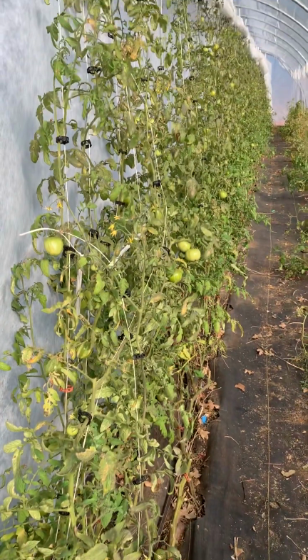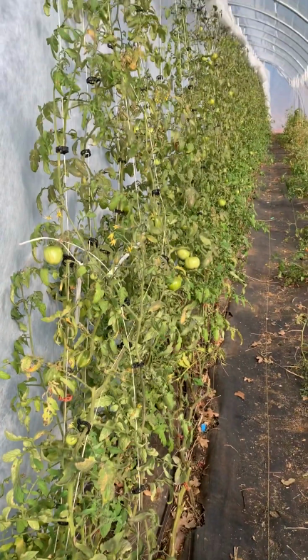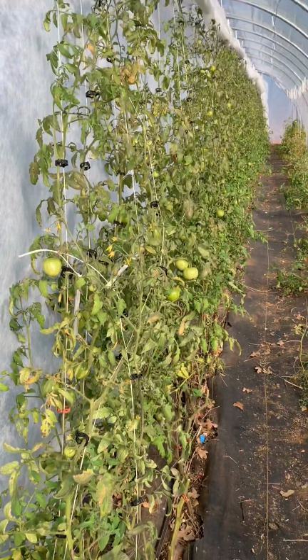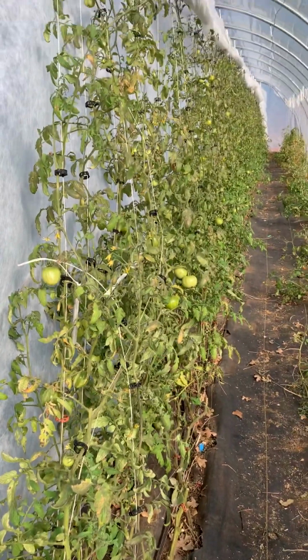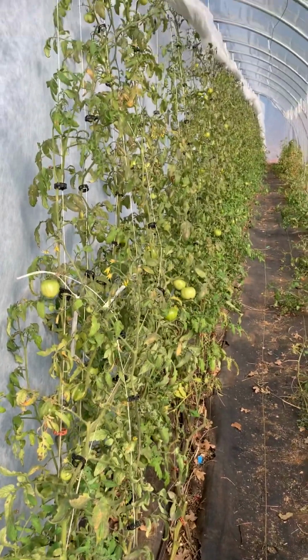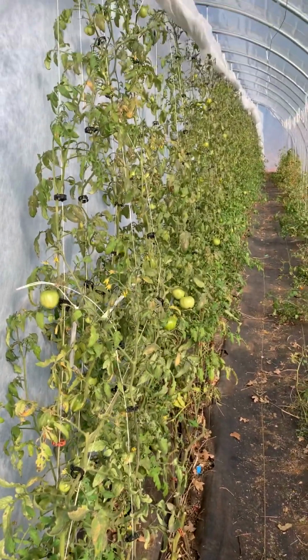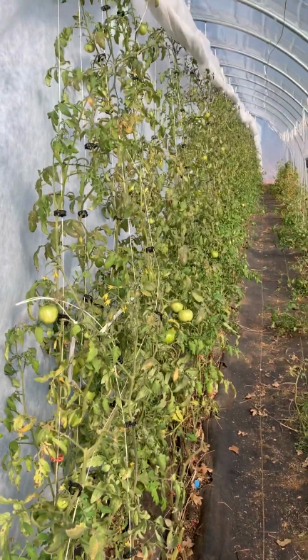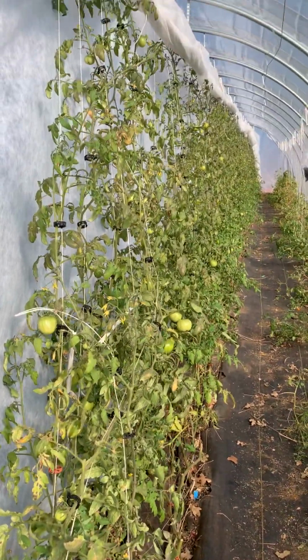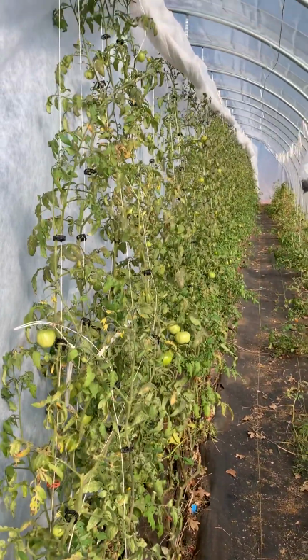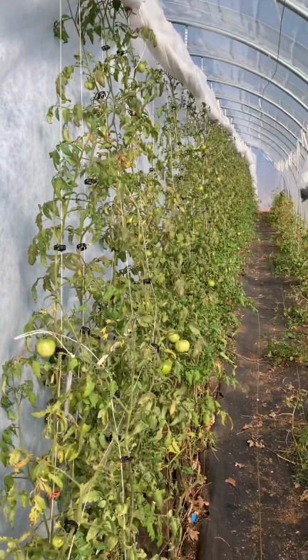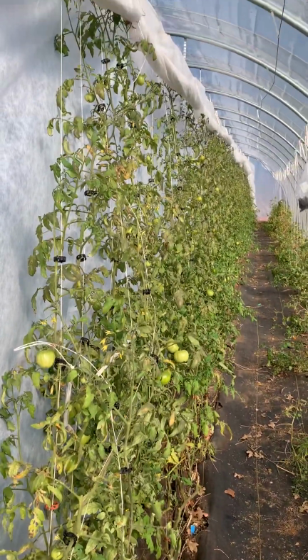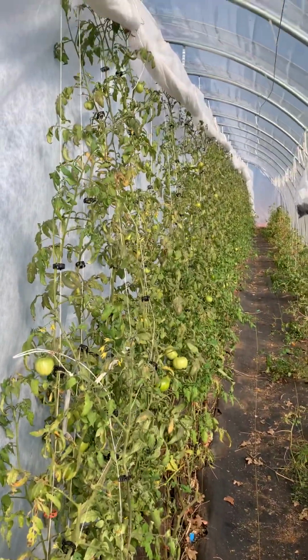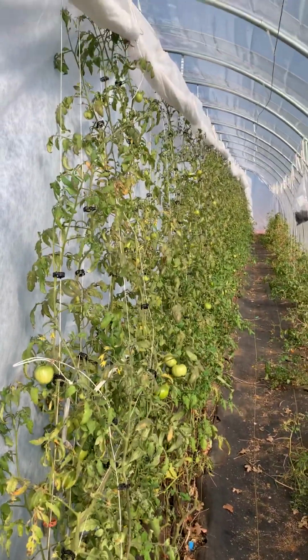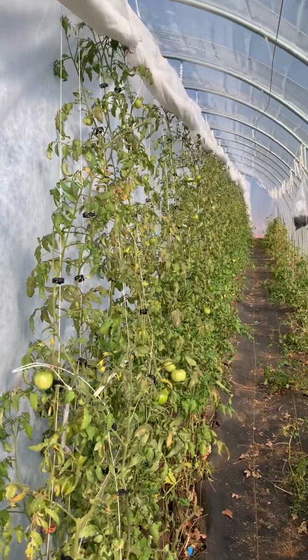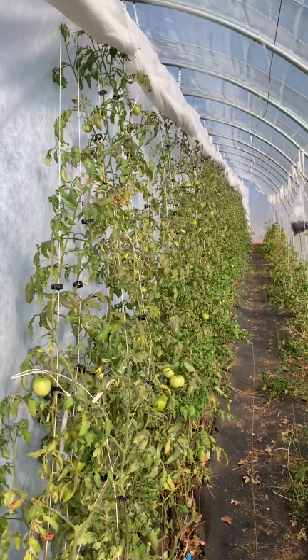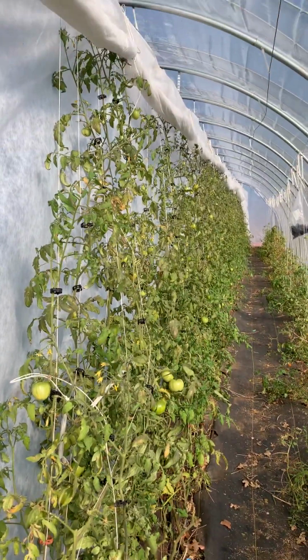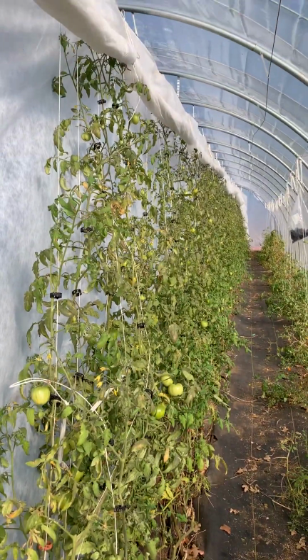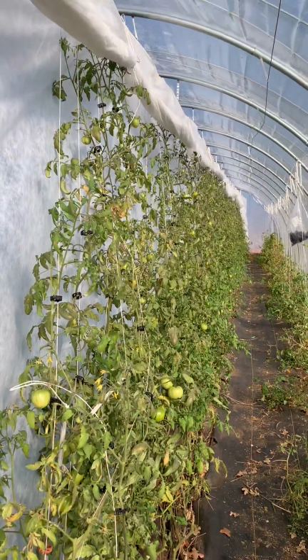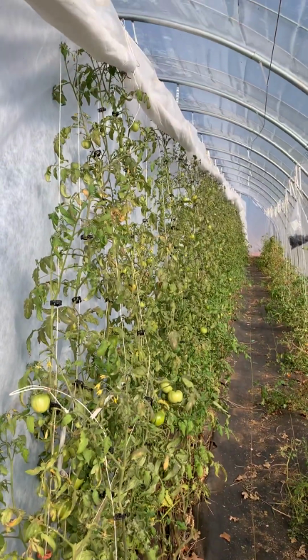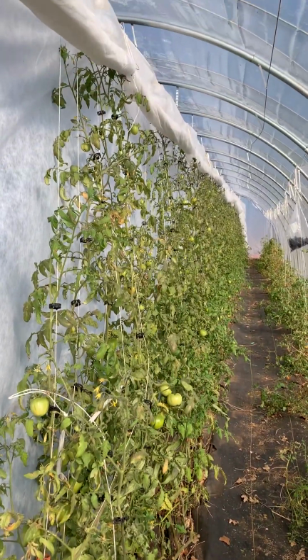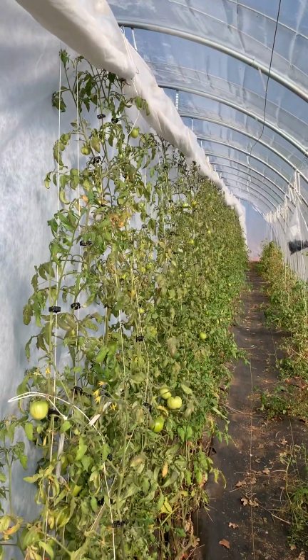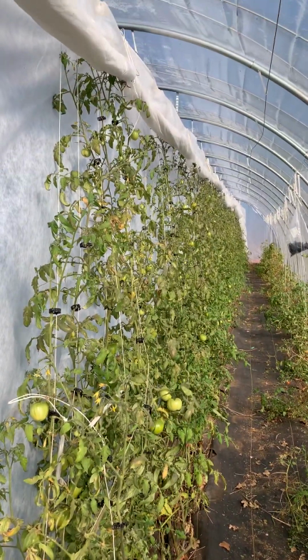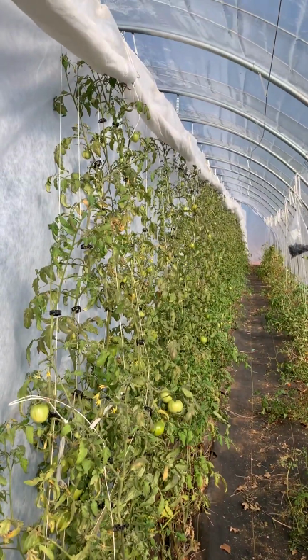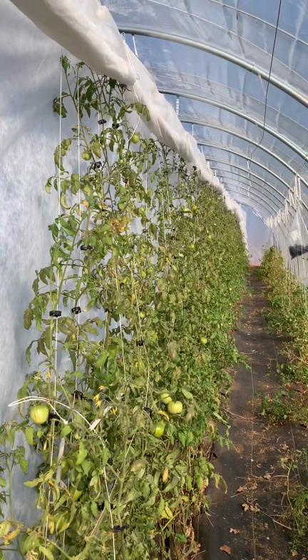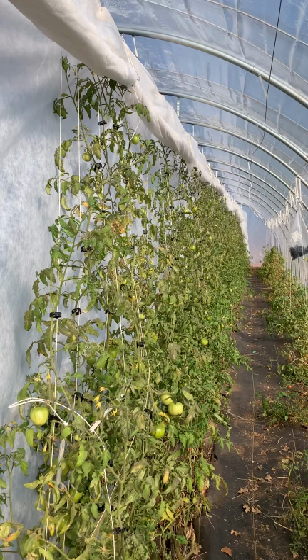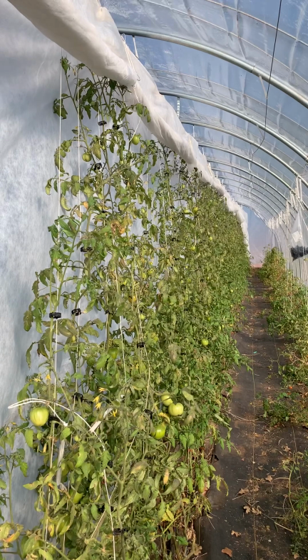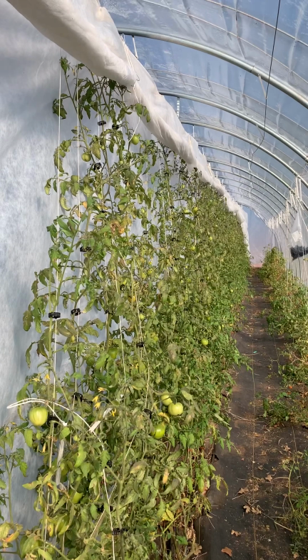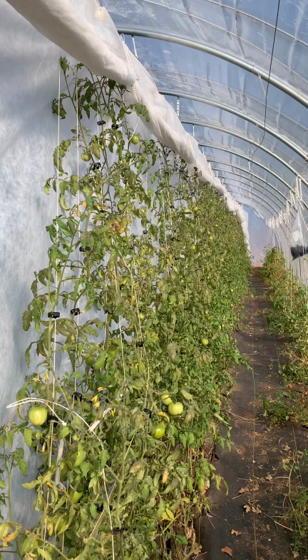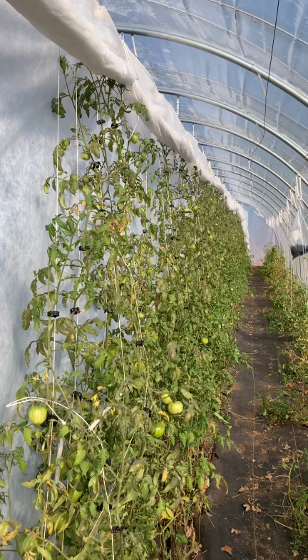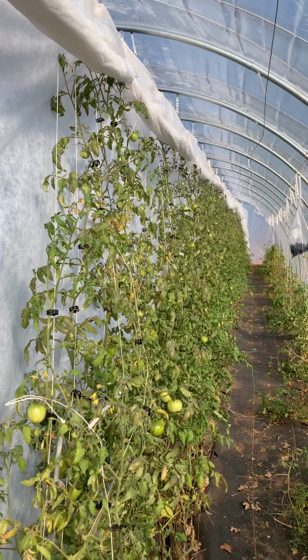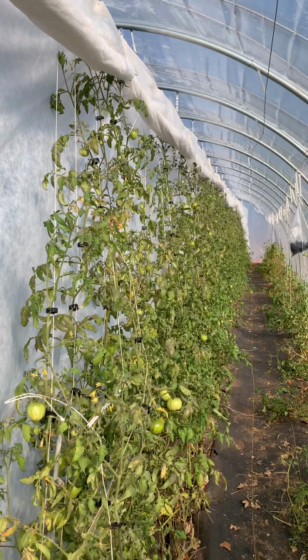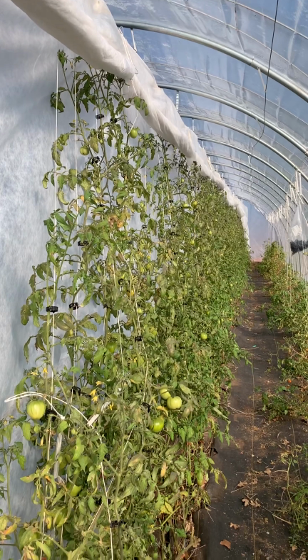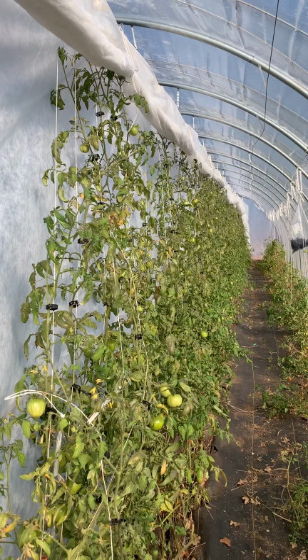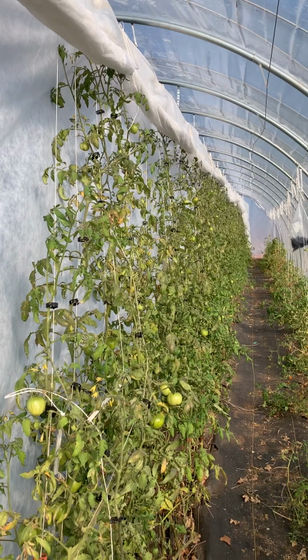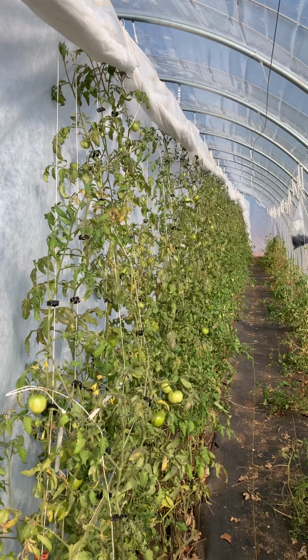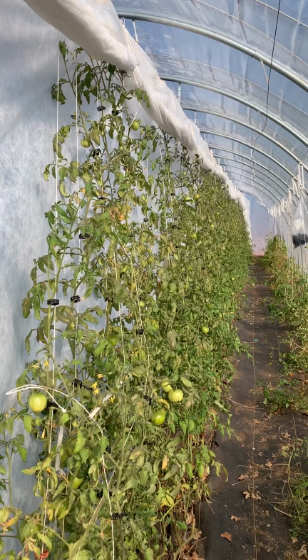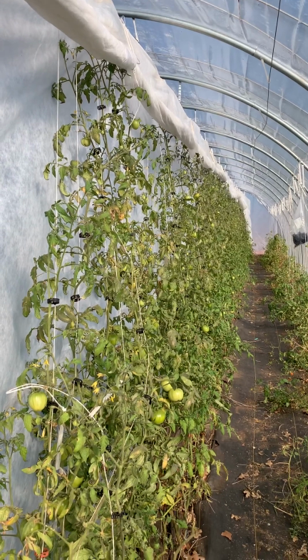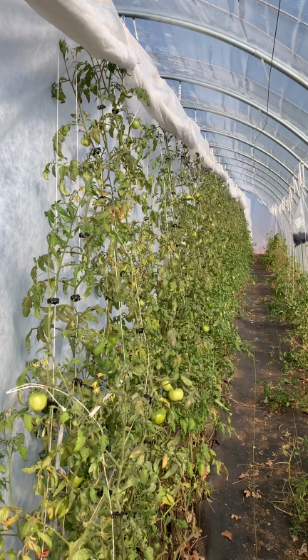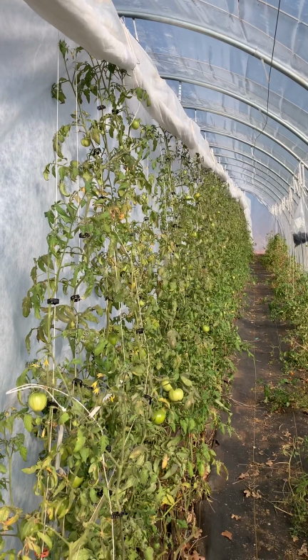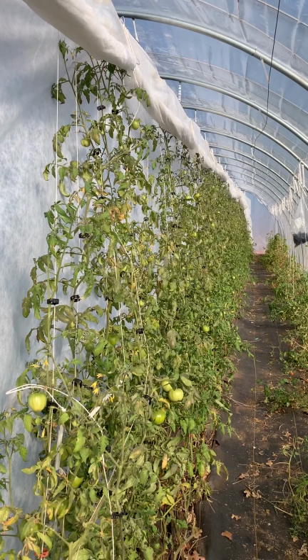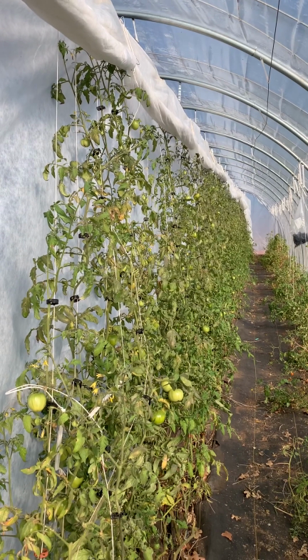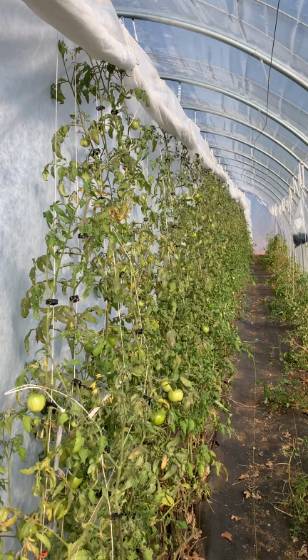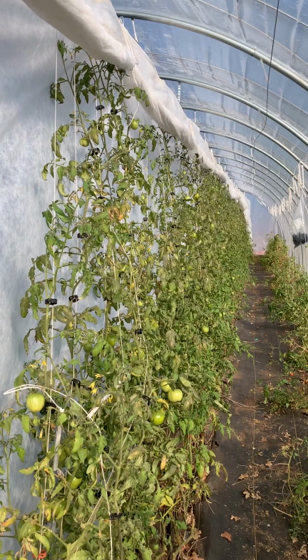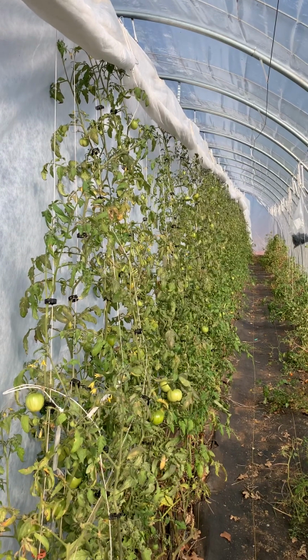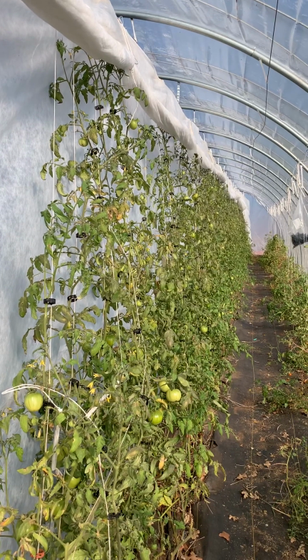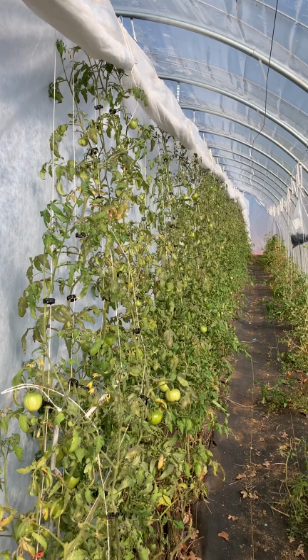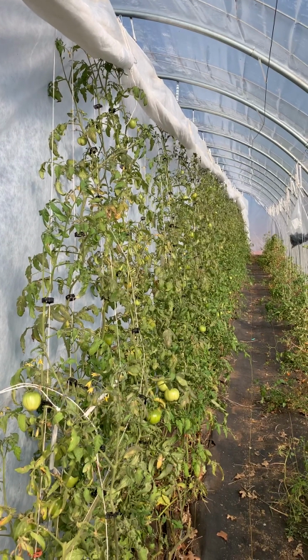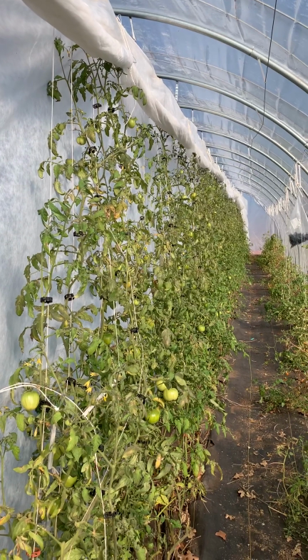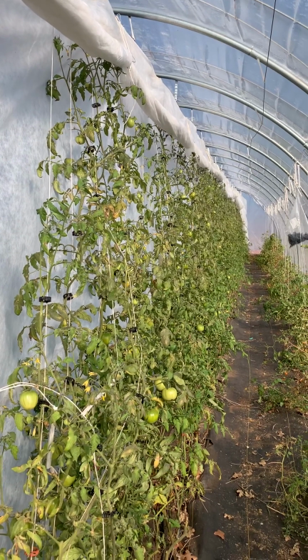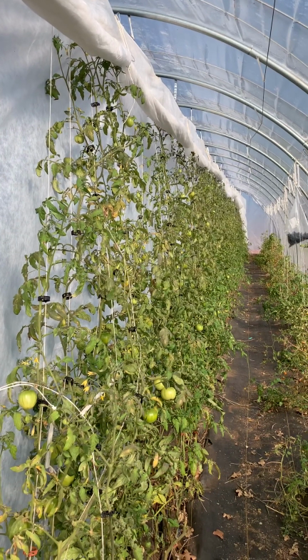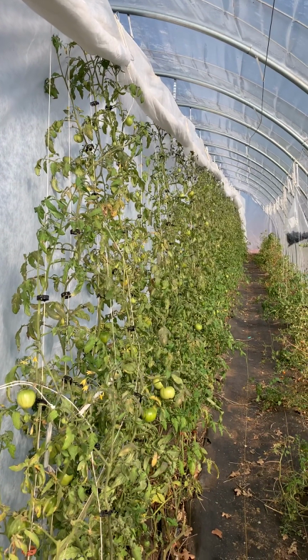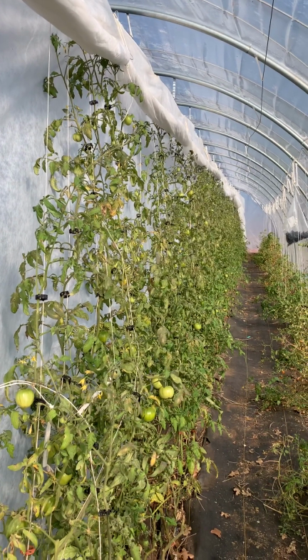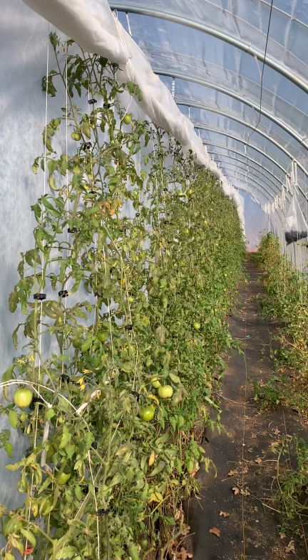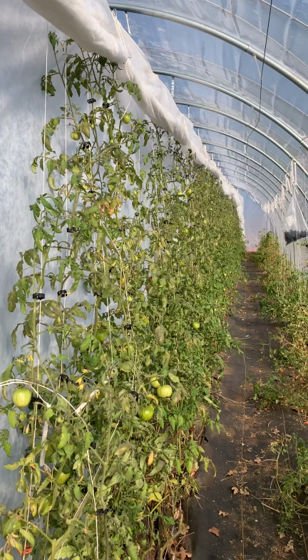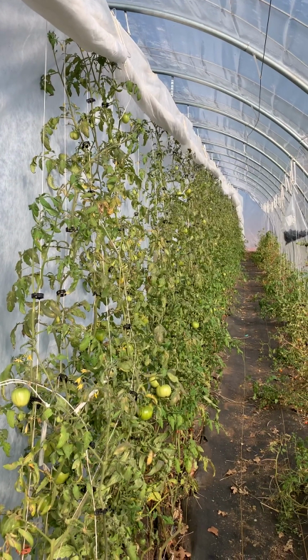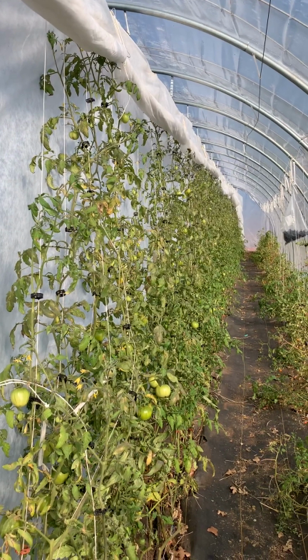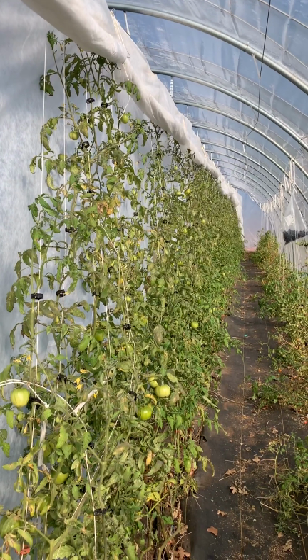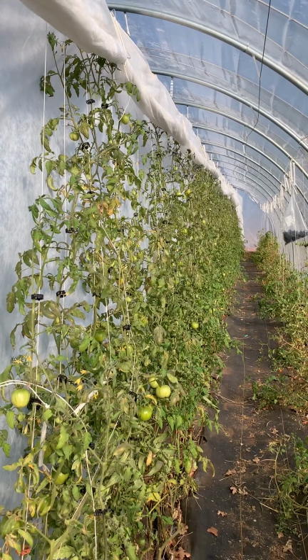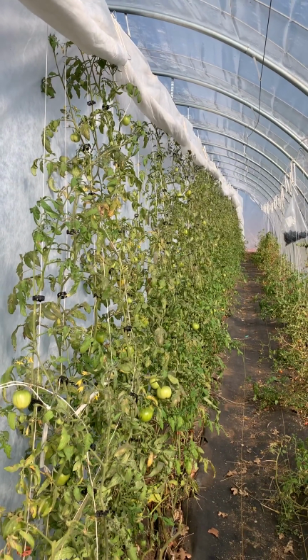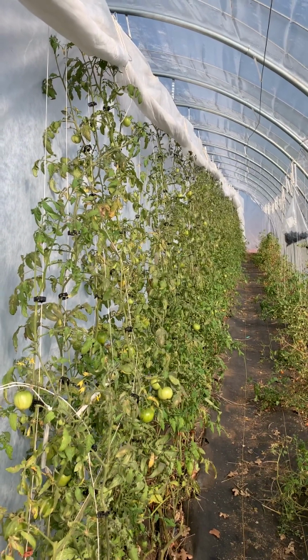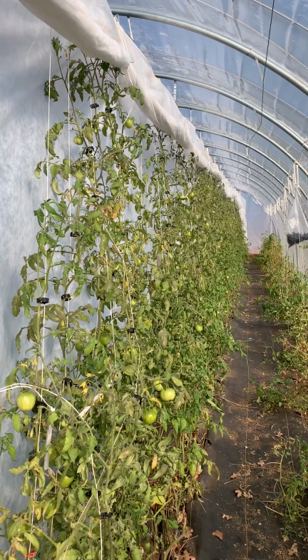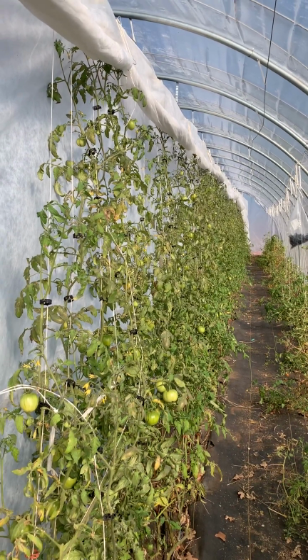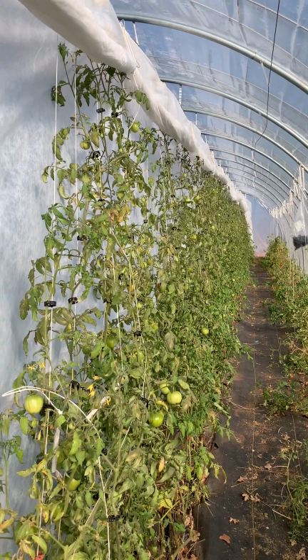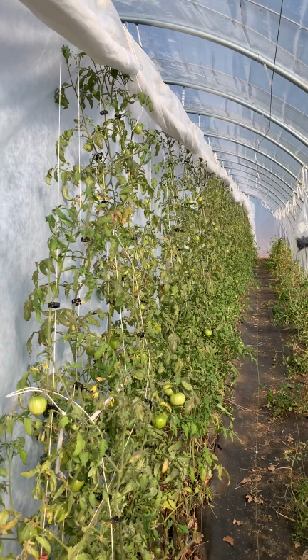So I showed you what I did to protect these tomatoes, which it turns out I didn't need to — never got that low of a temperature.